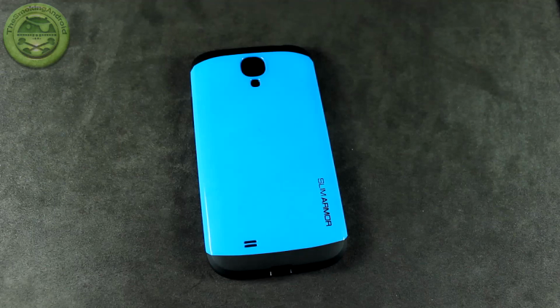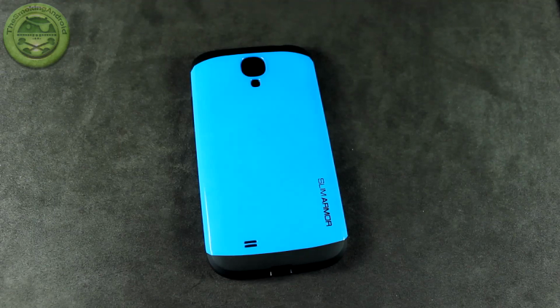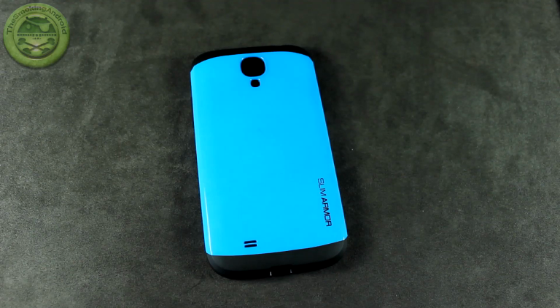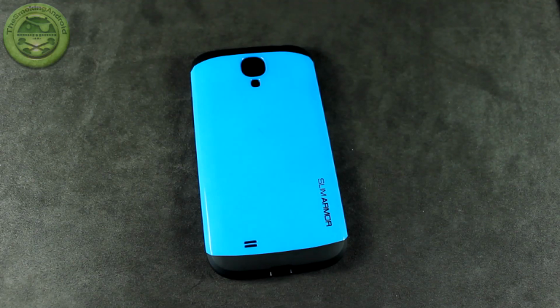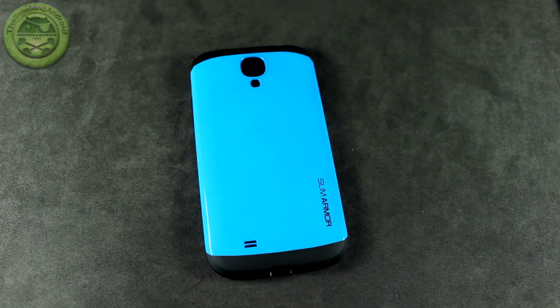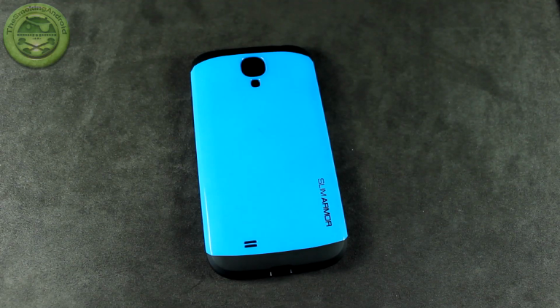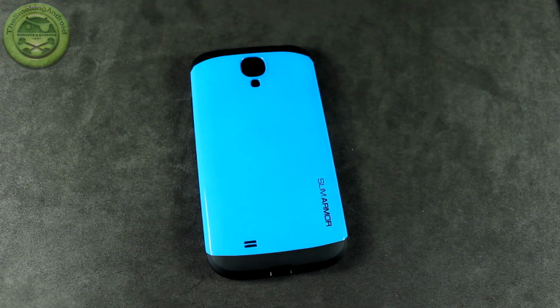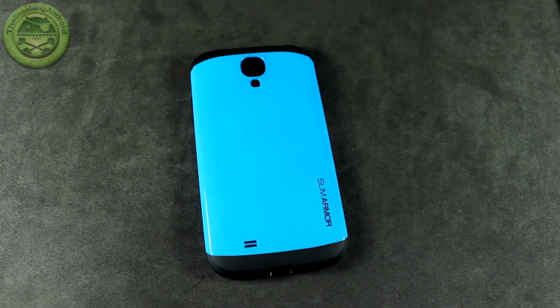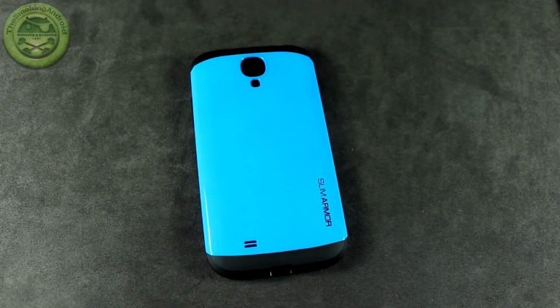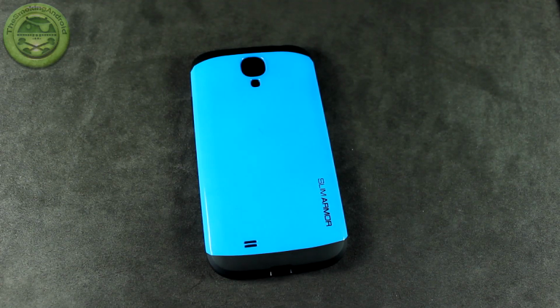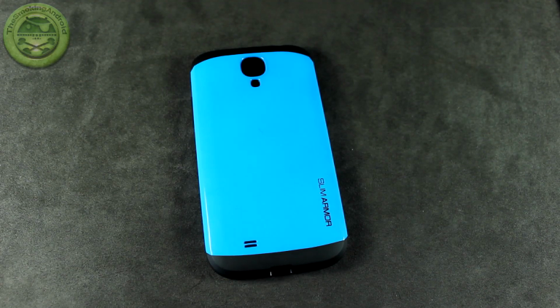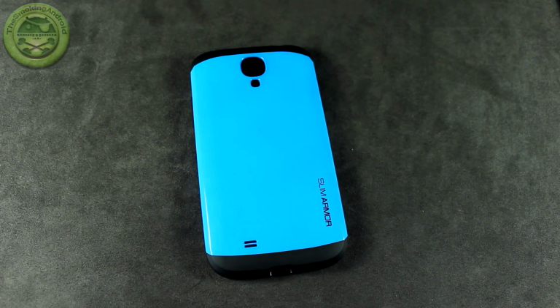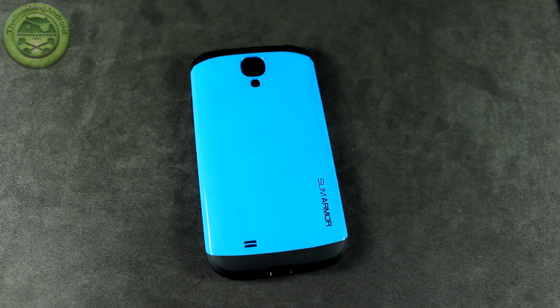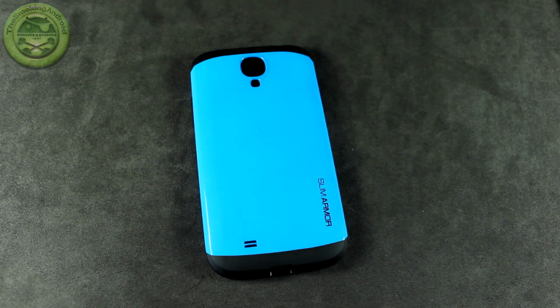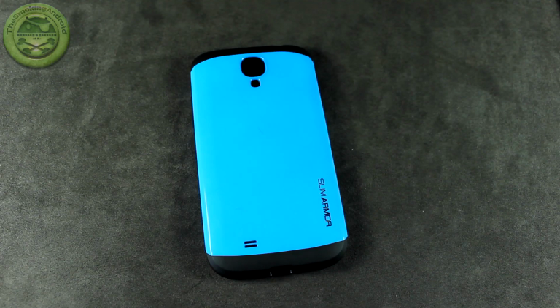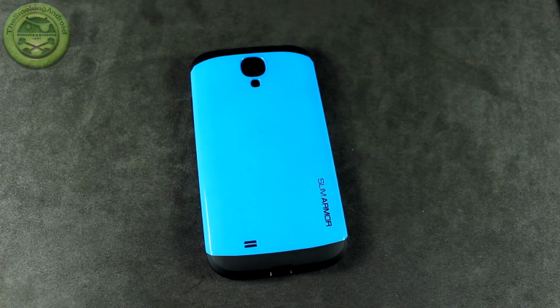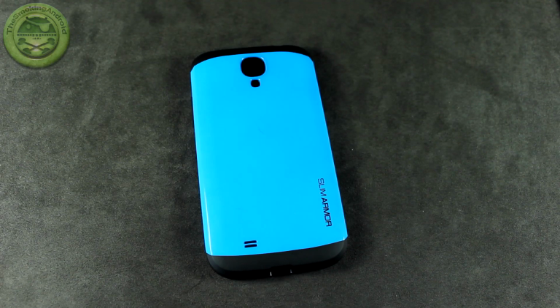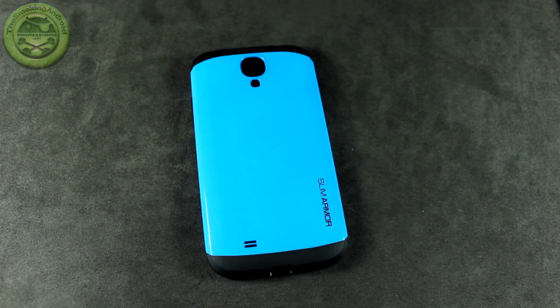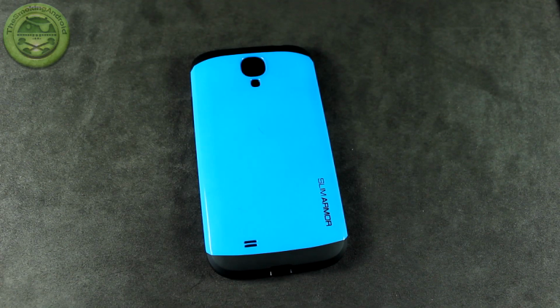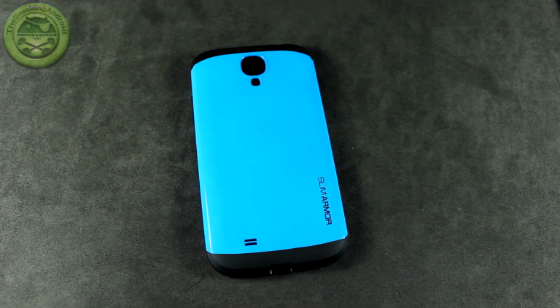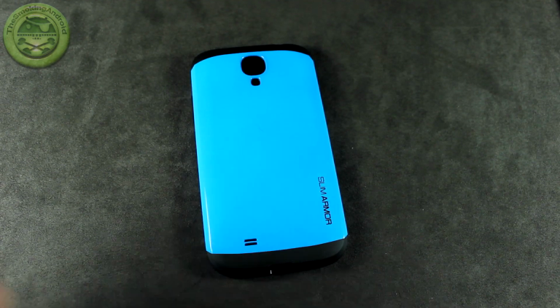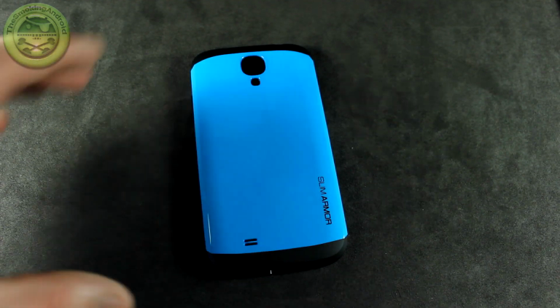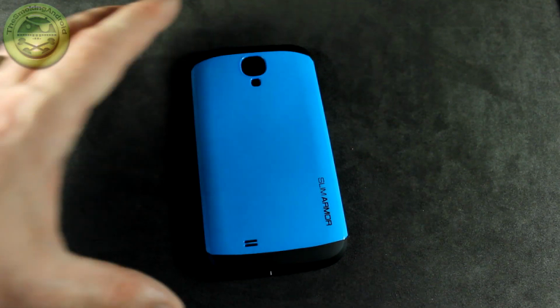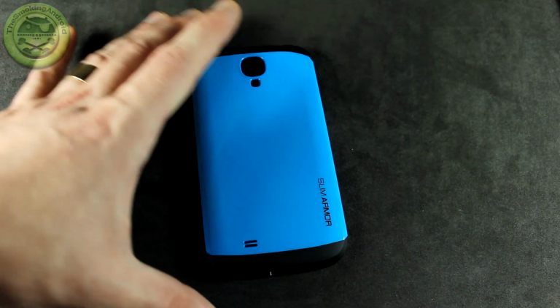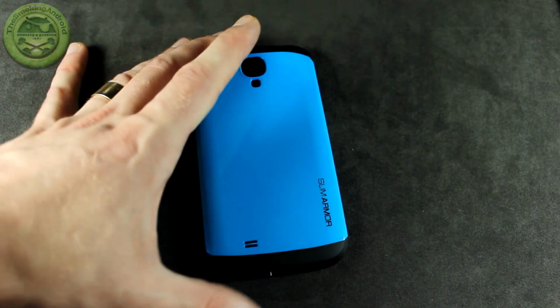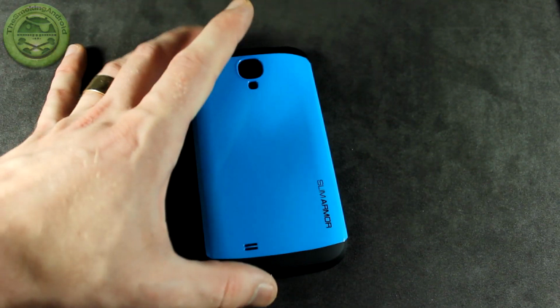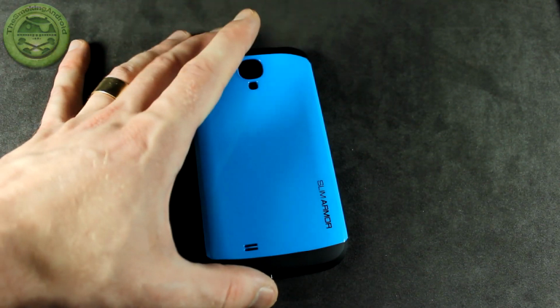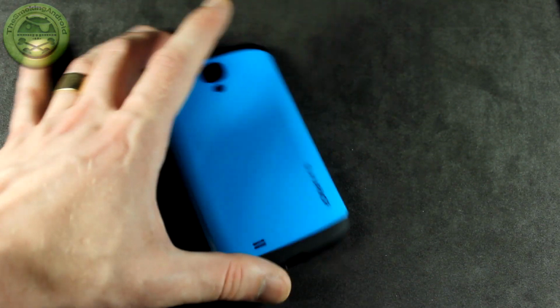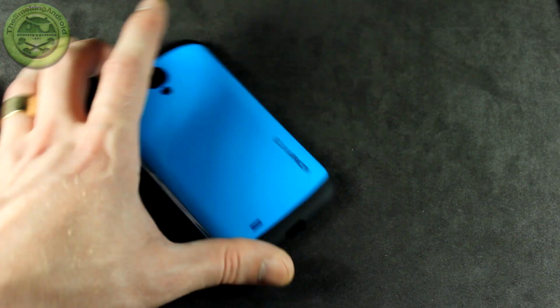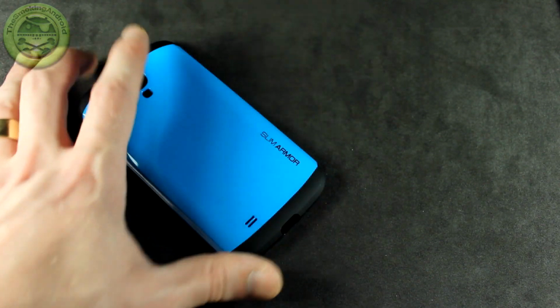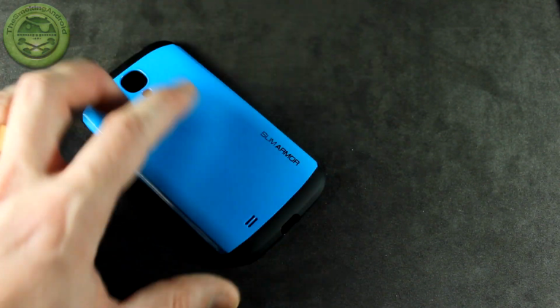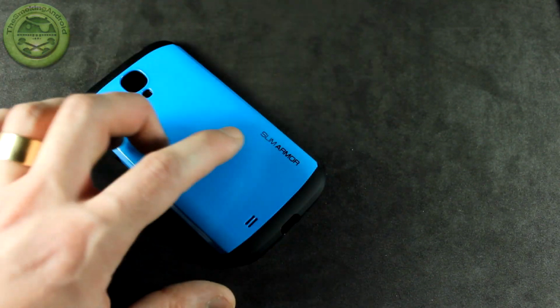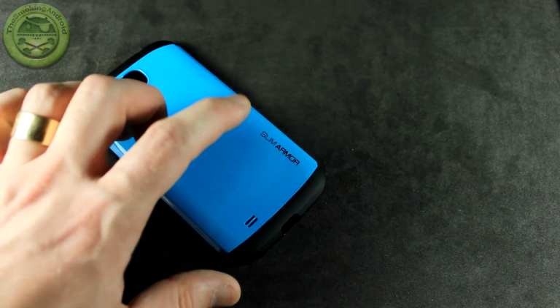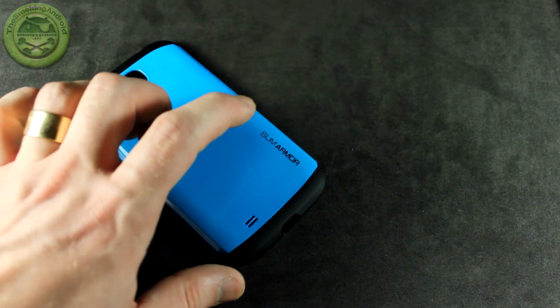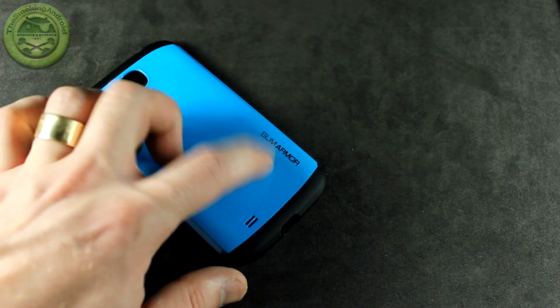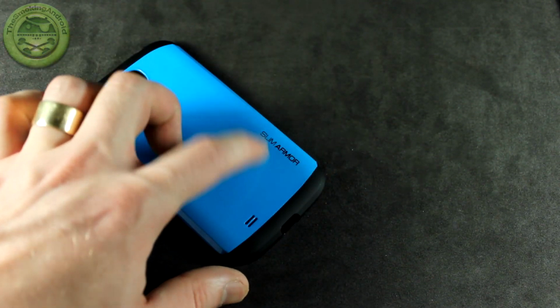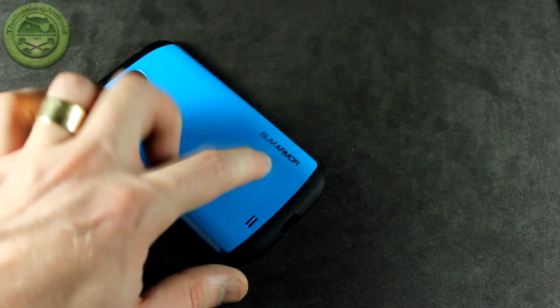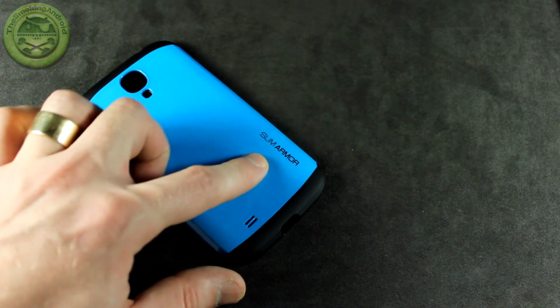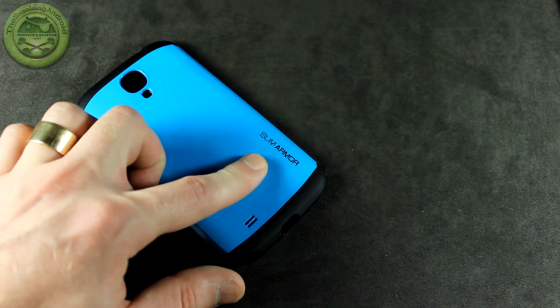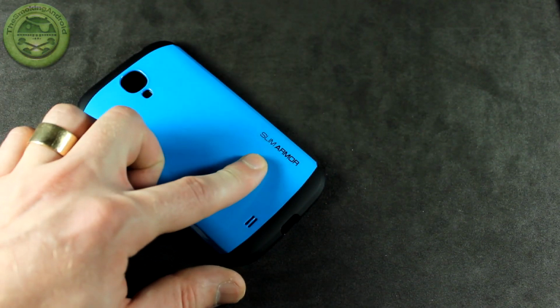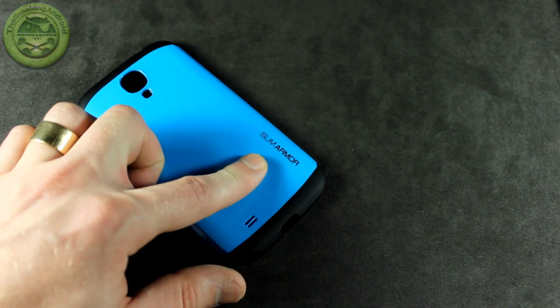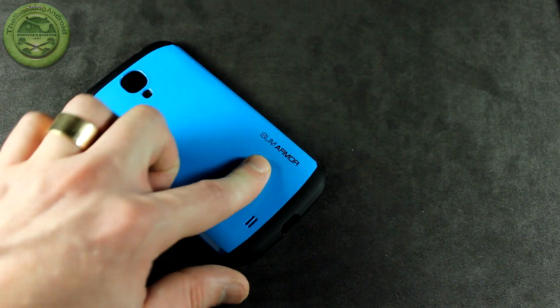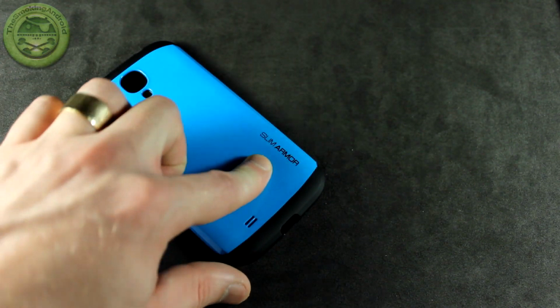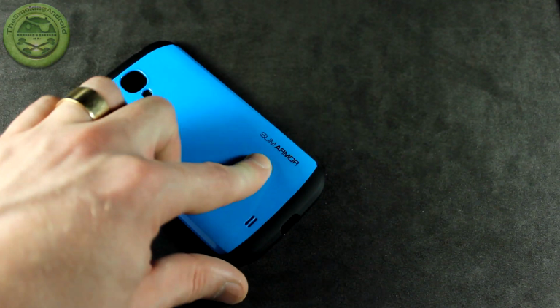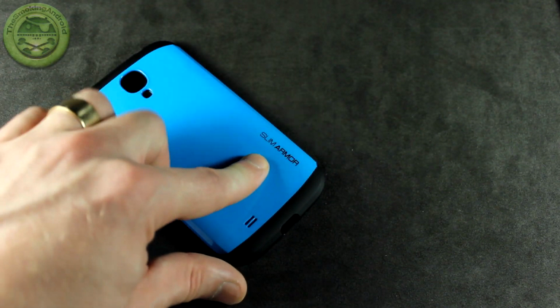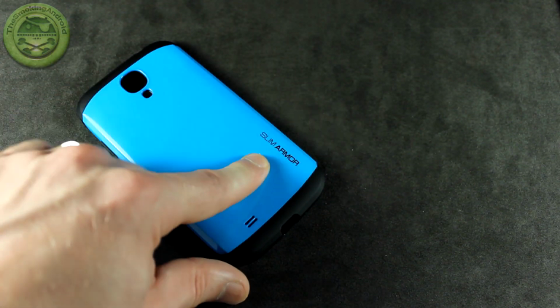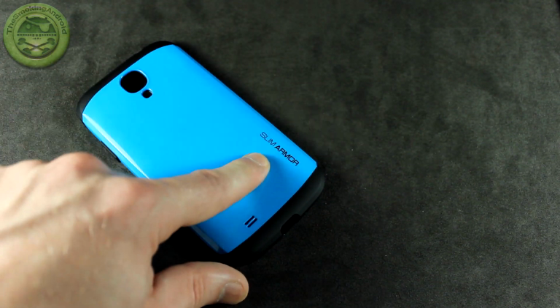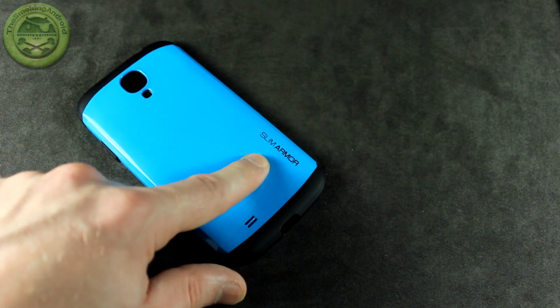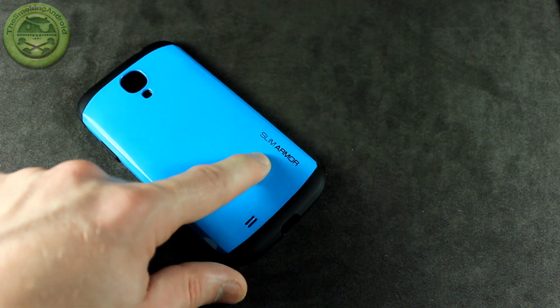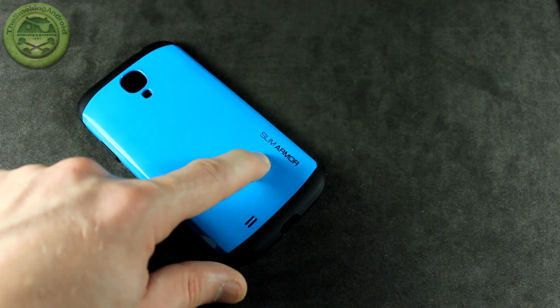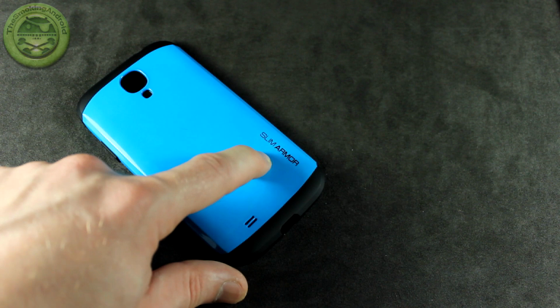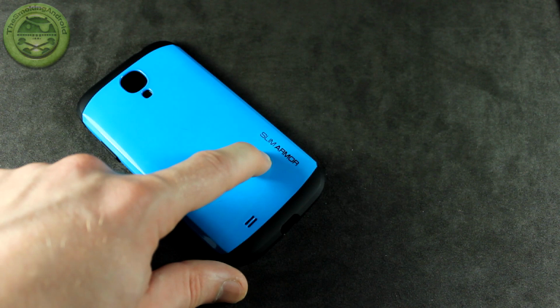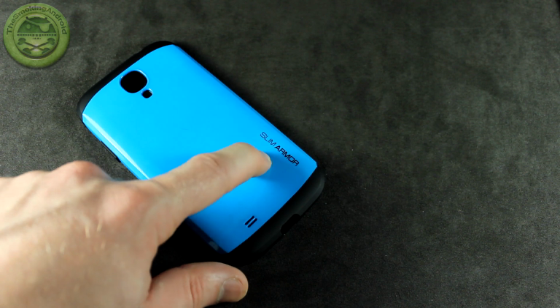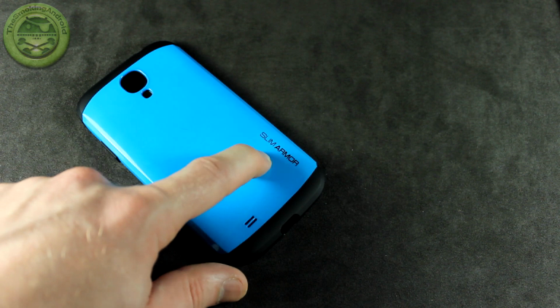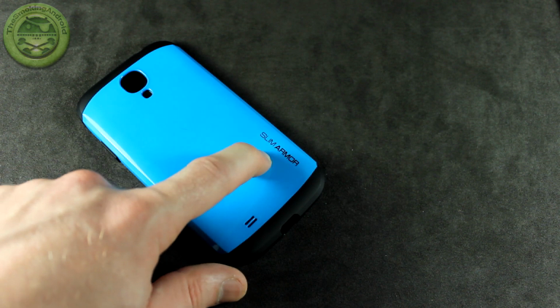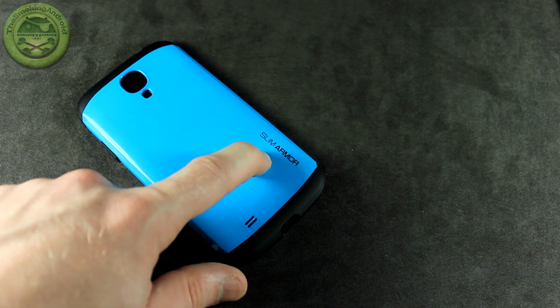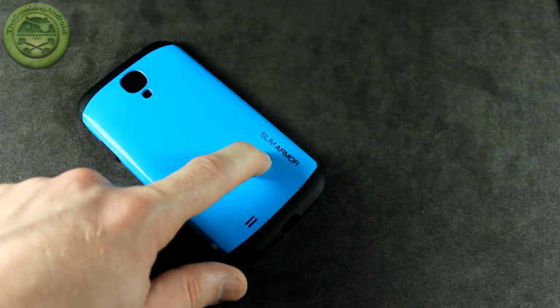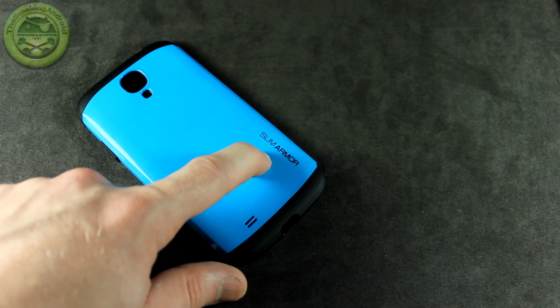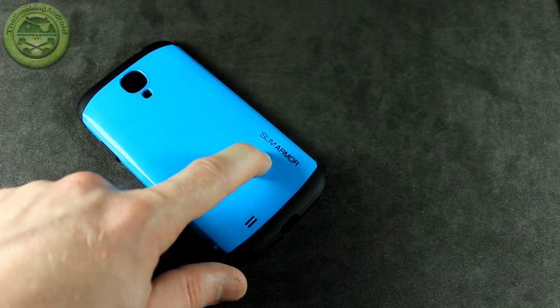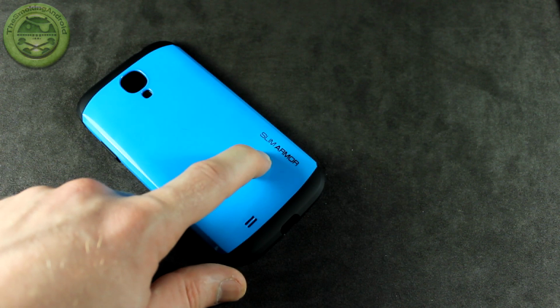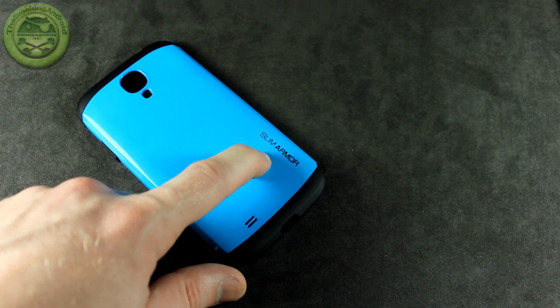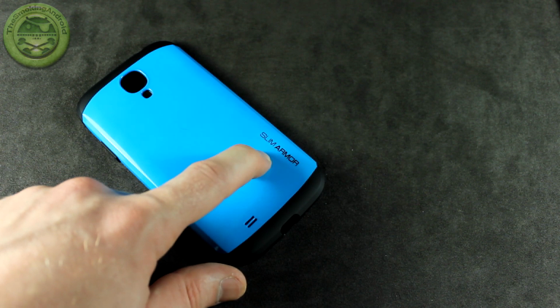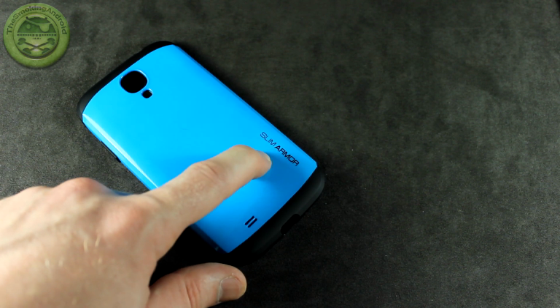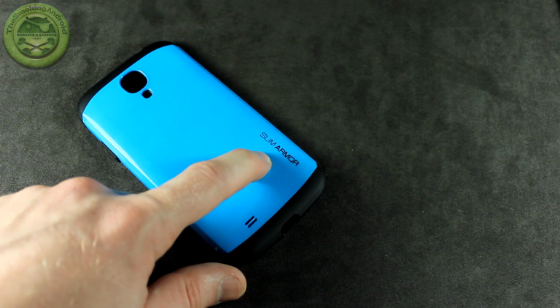Hey everybody, Jared back again, and in this video we're going to be taking a look at the Slim Armor case for your Samsung Galaxy S4 from Spigen.